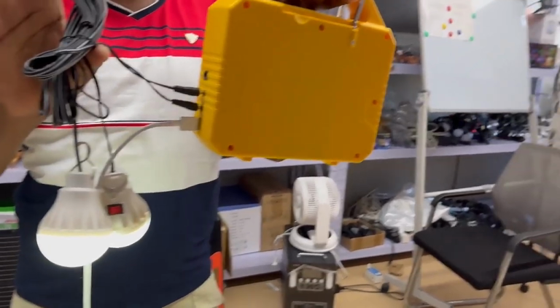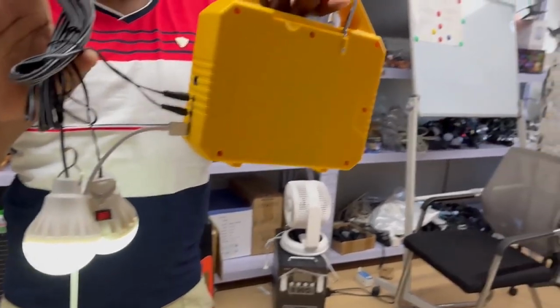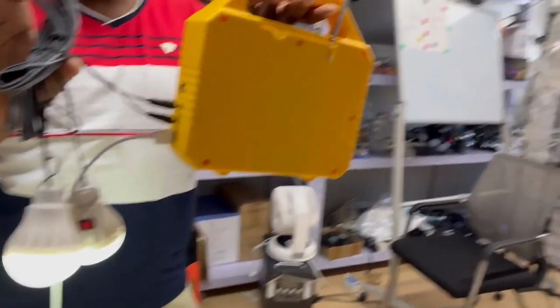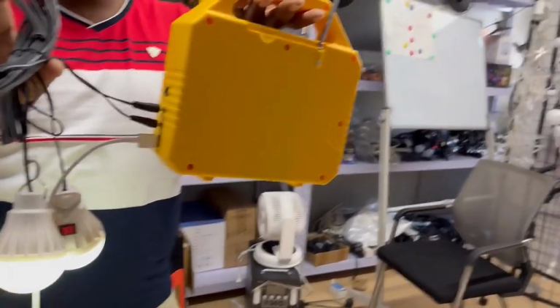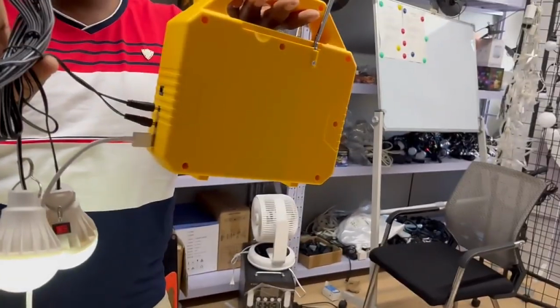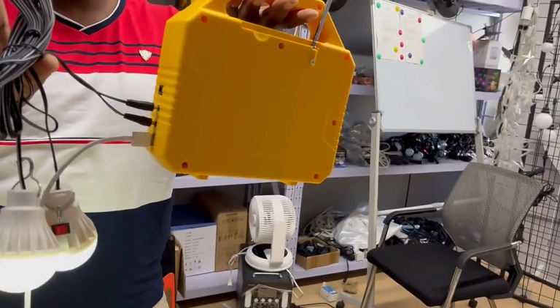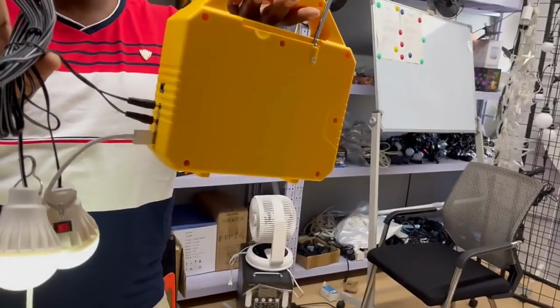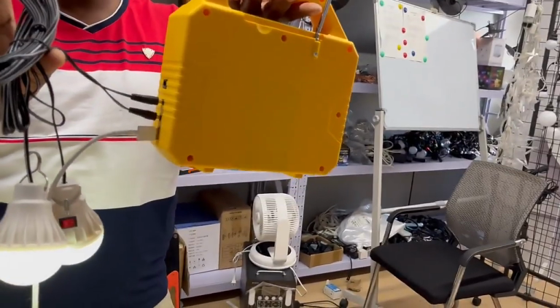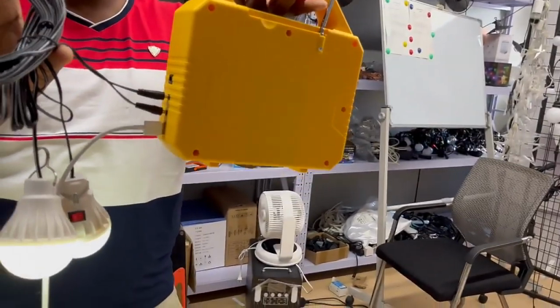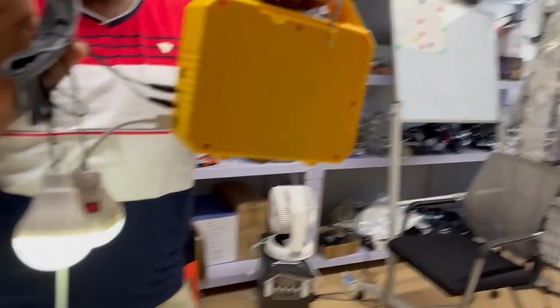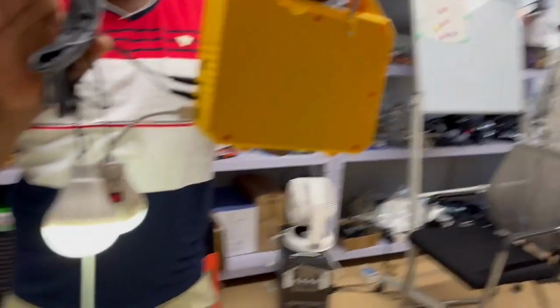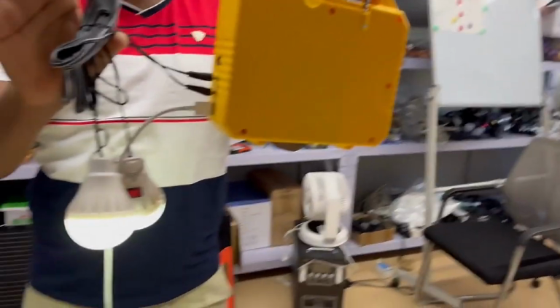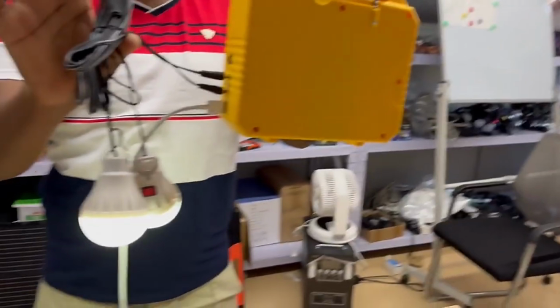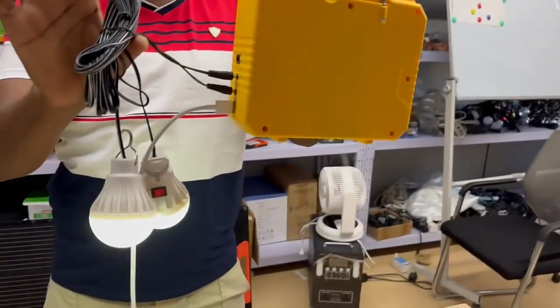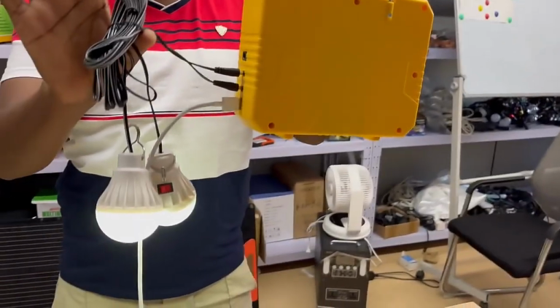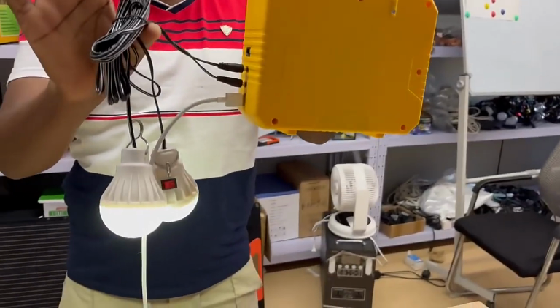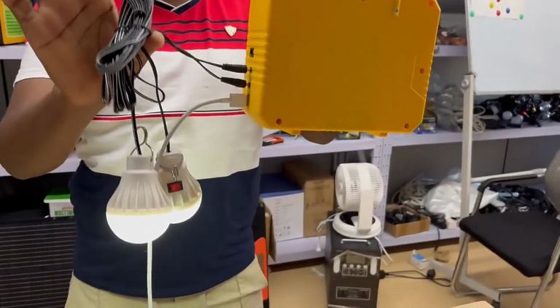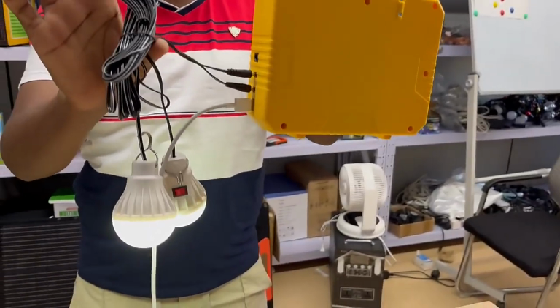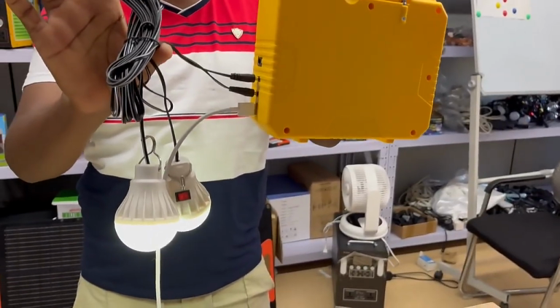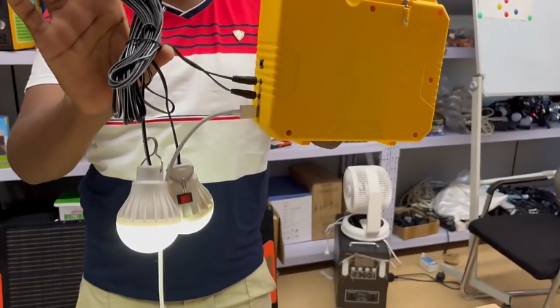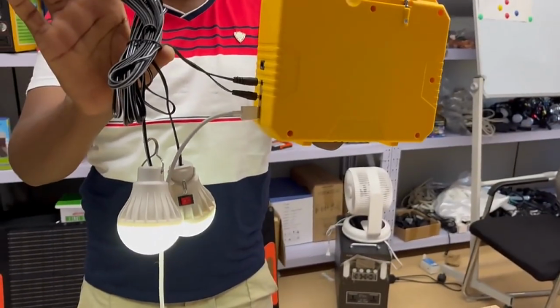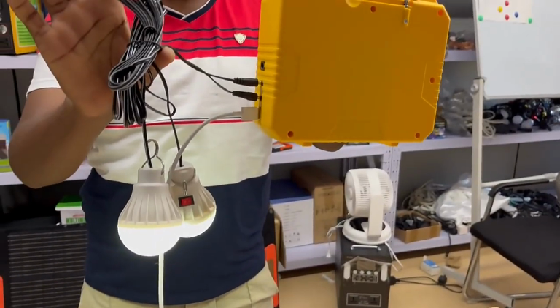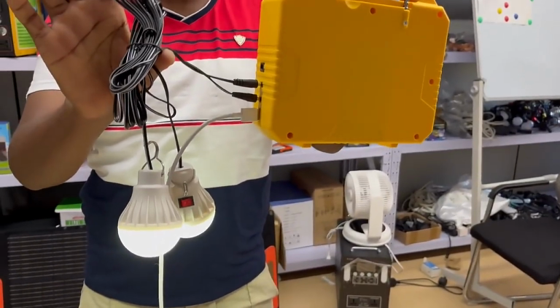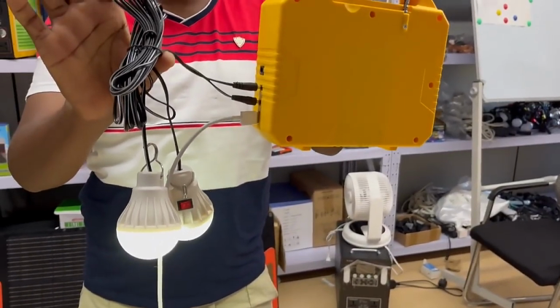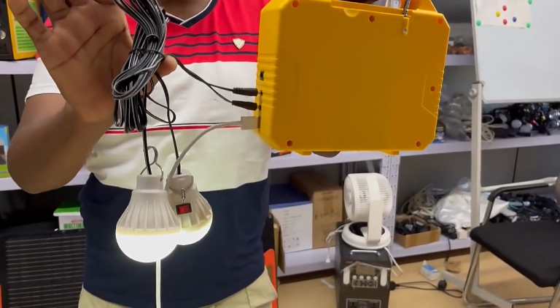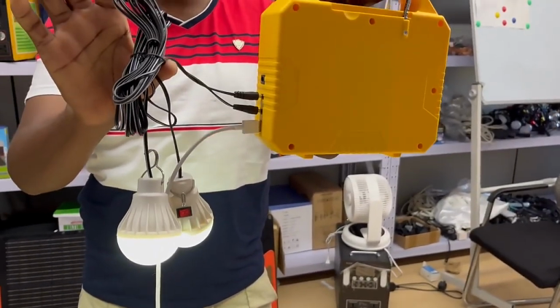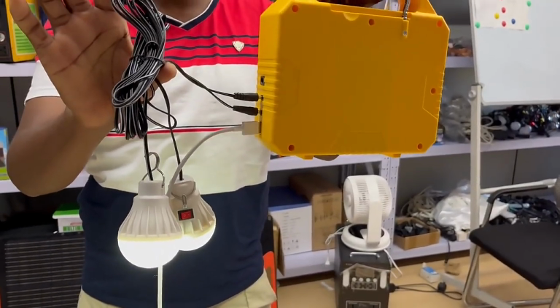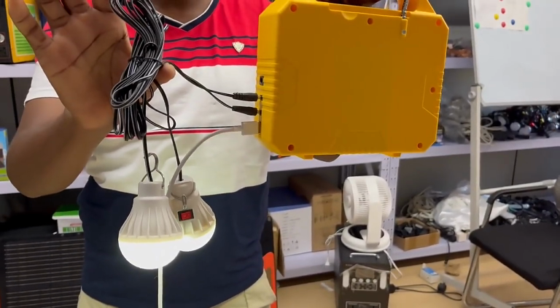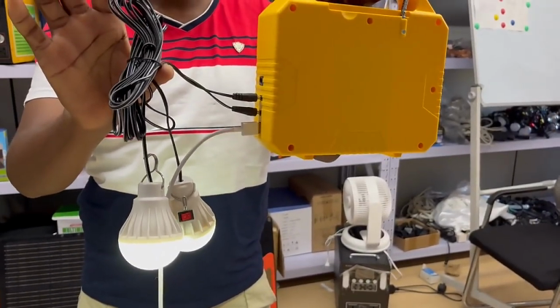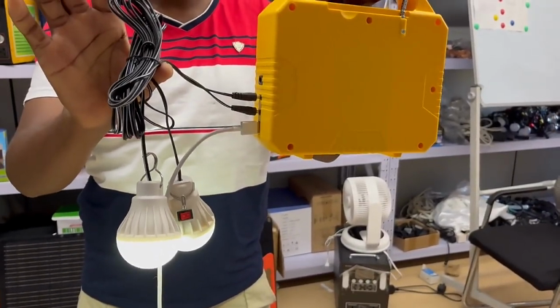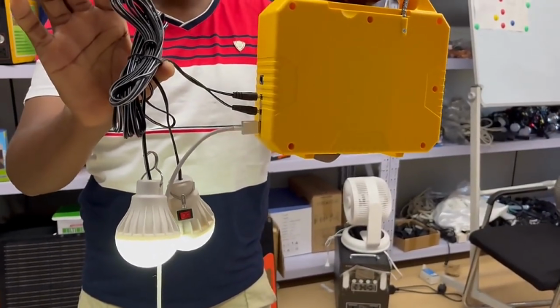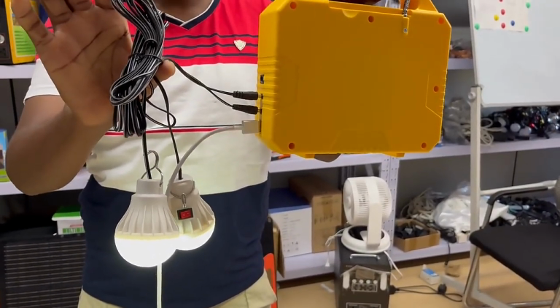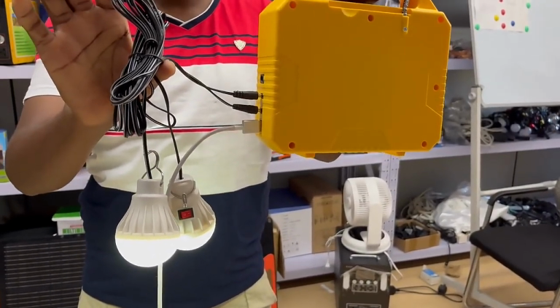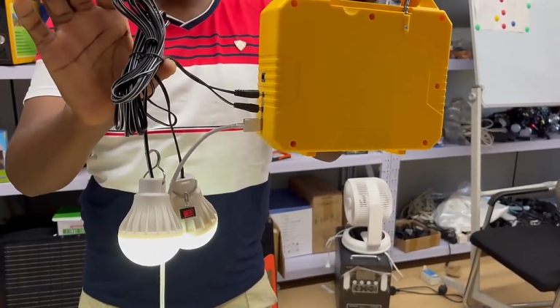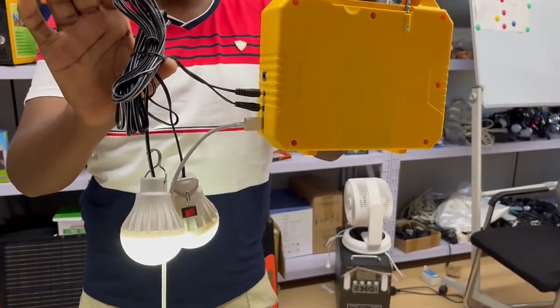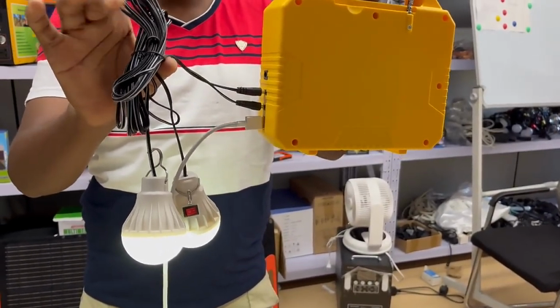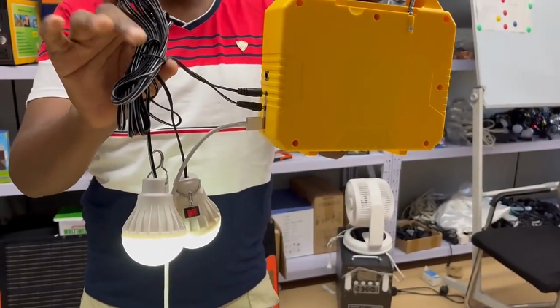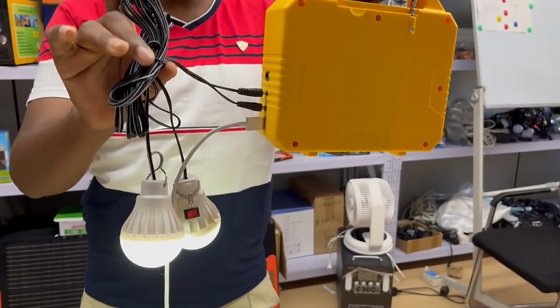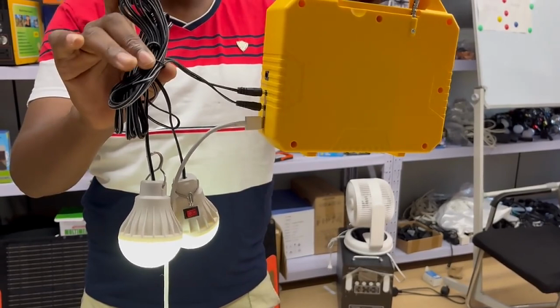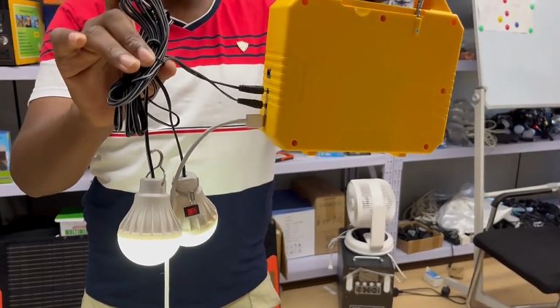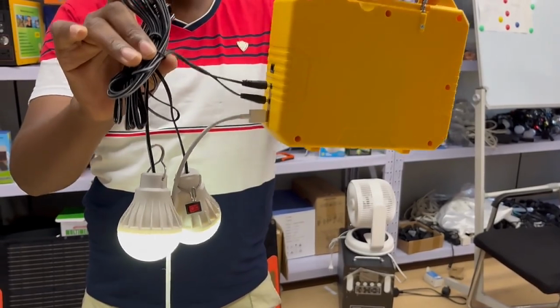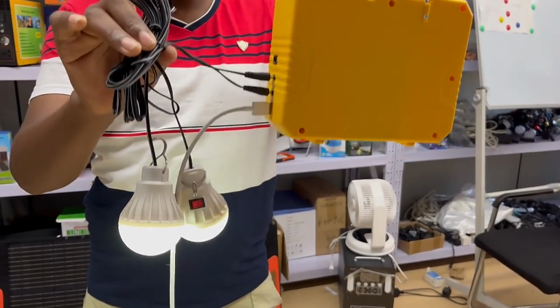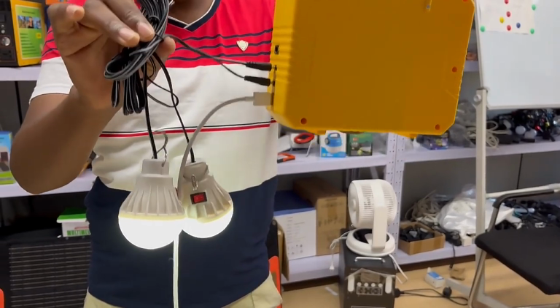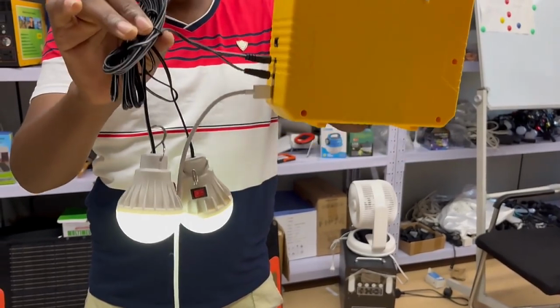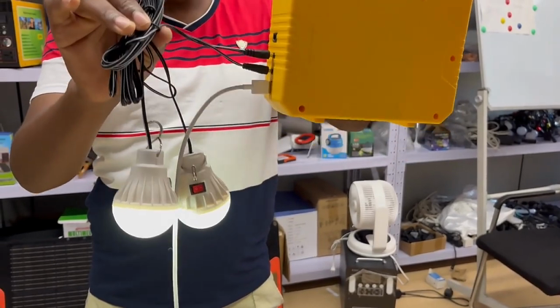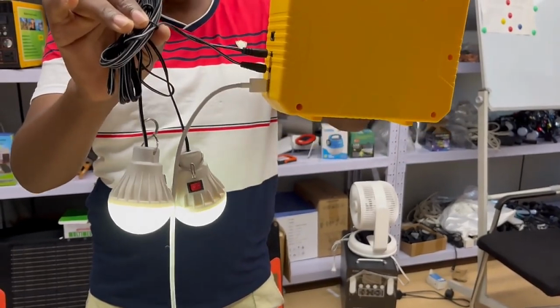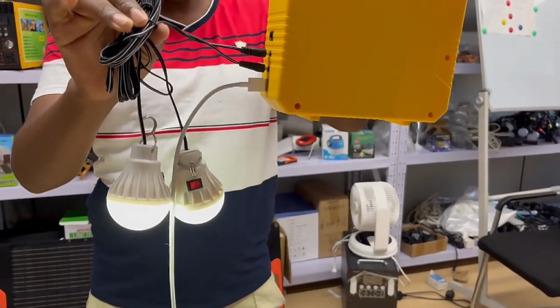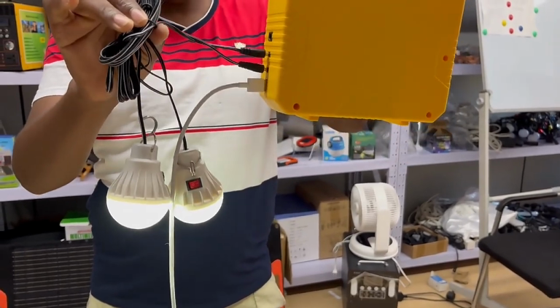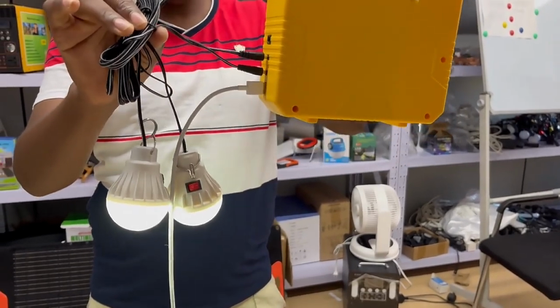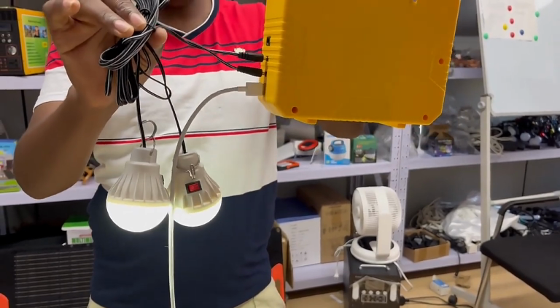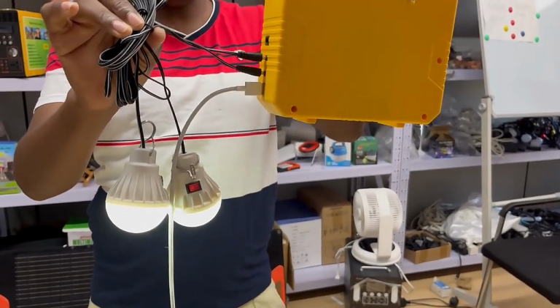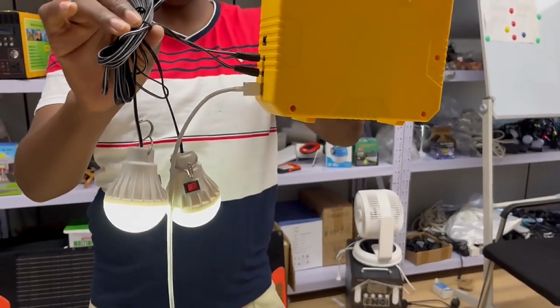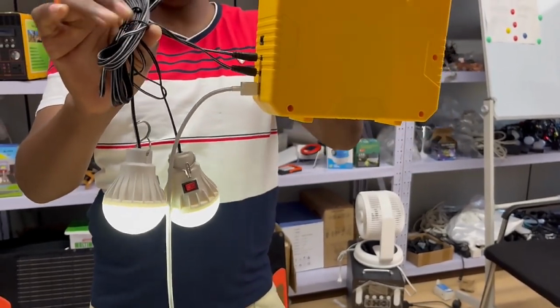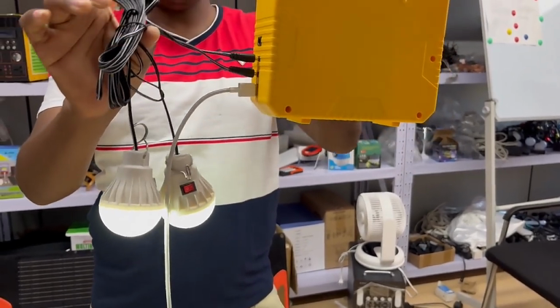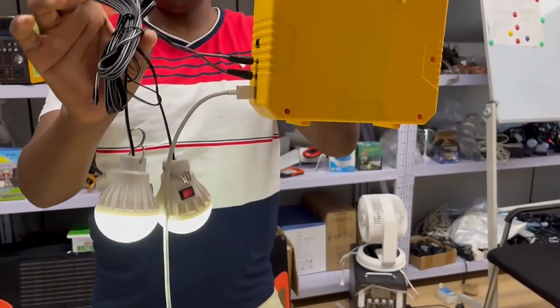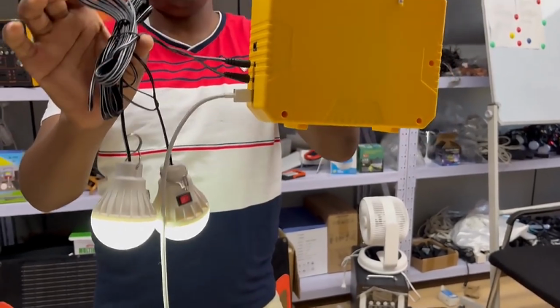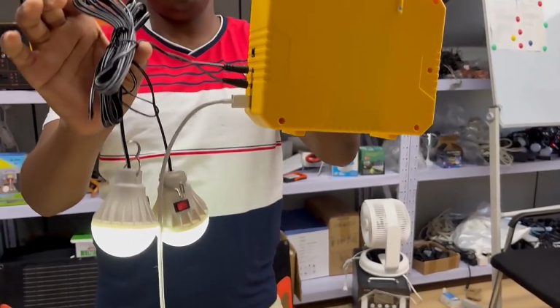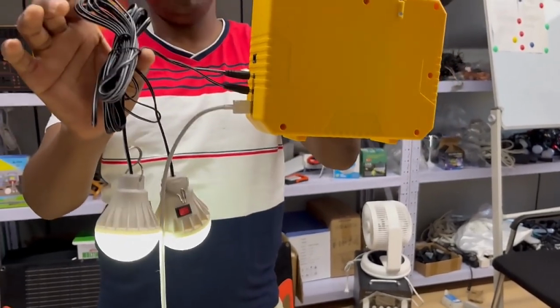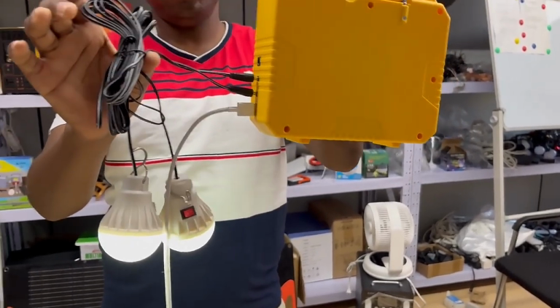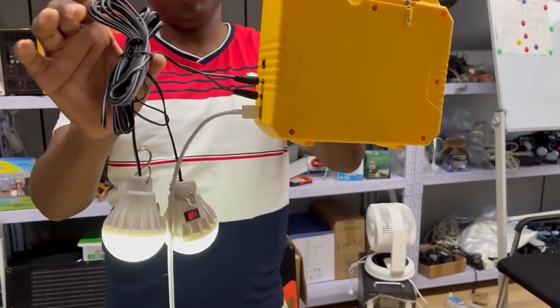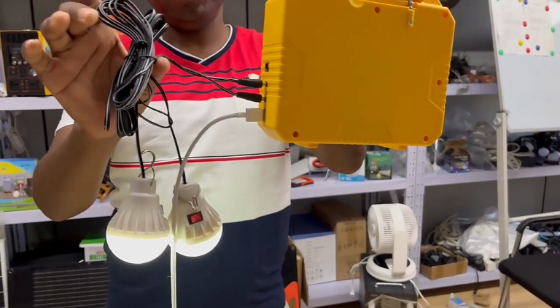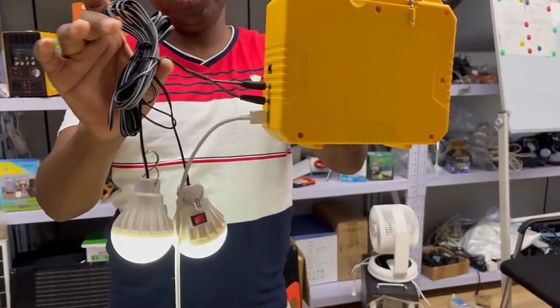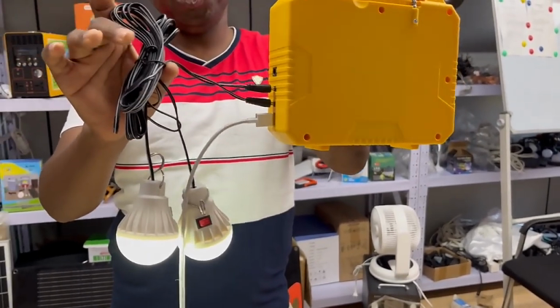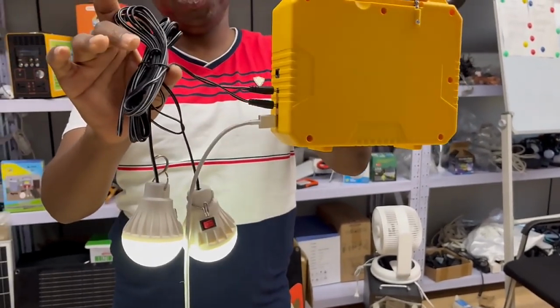It's small but it has many functions. It's very suitable for home use.